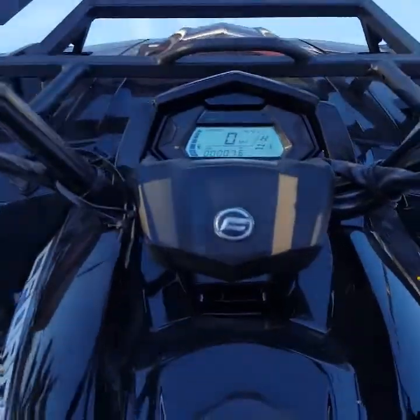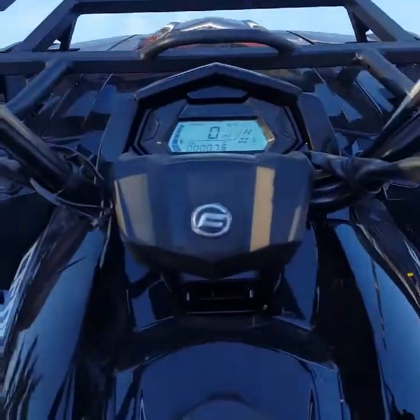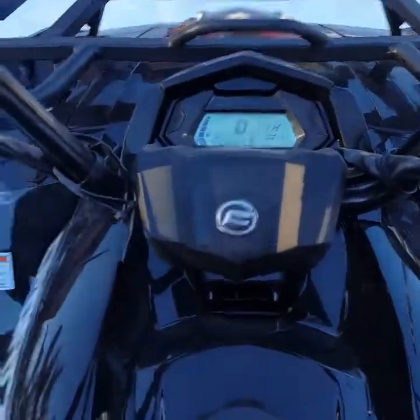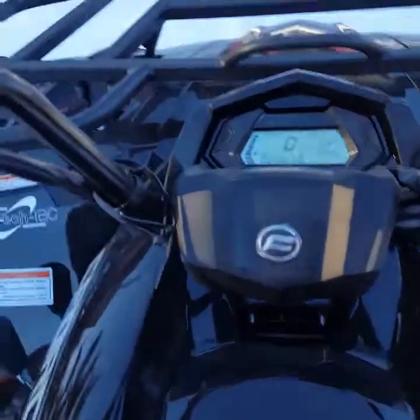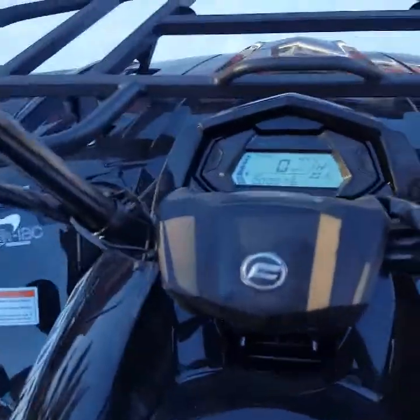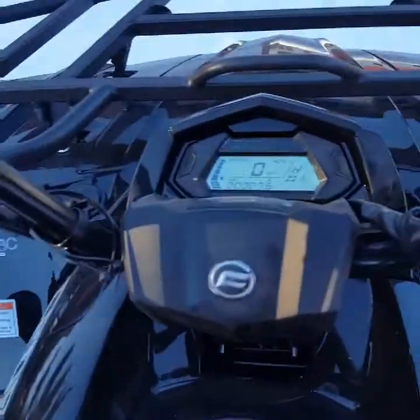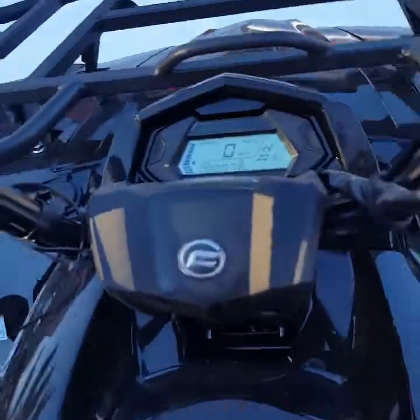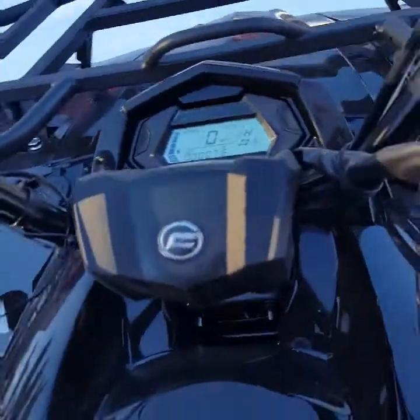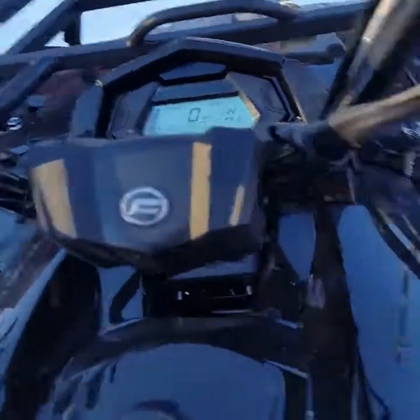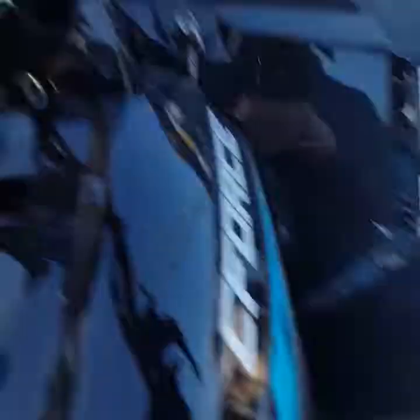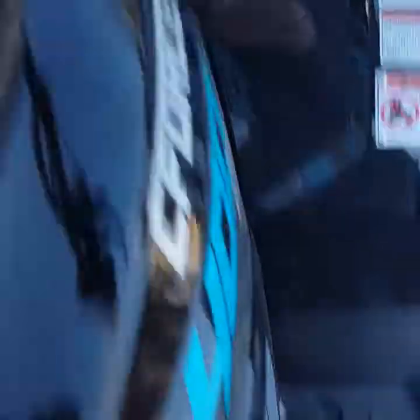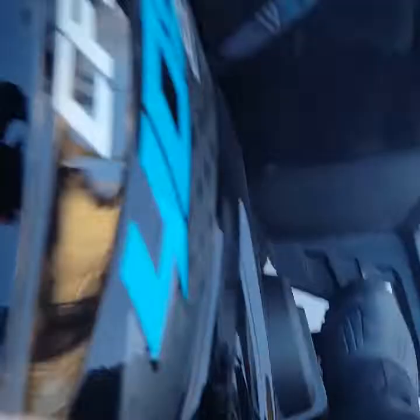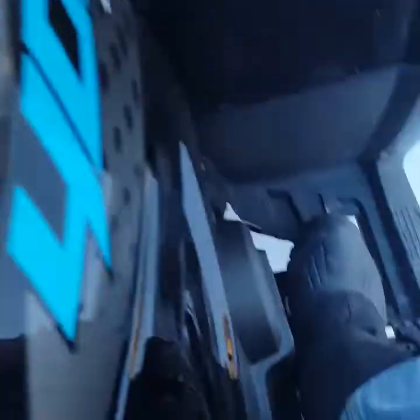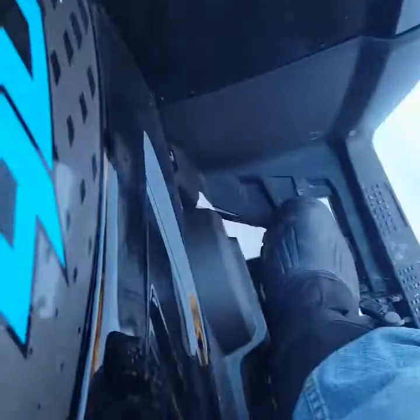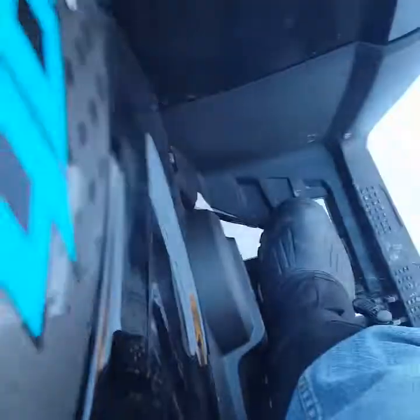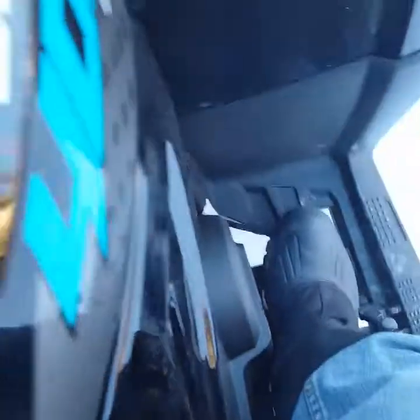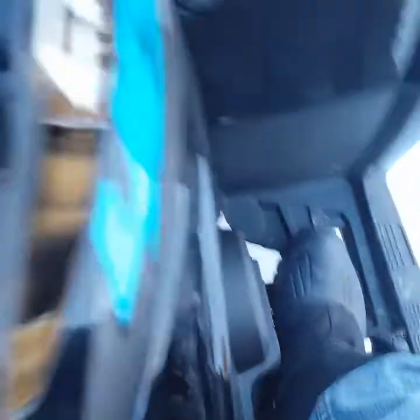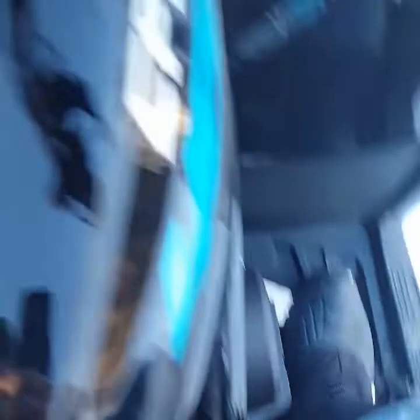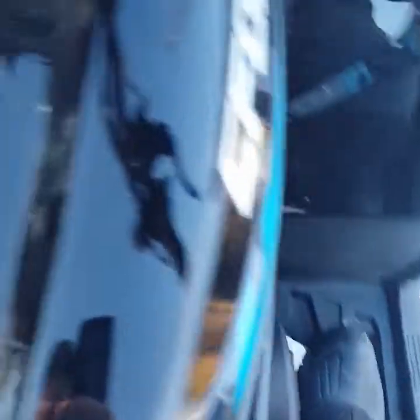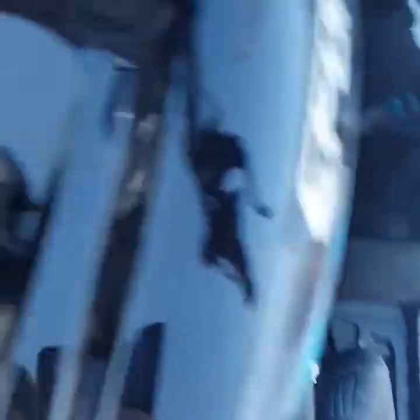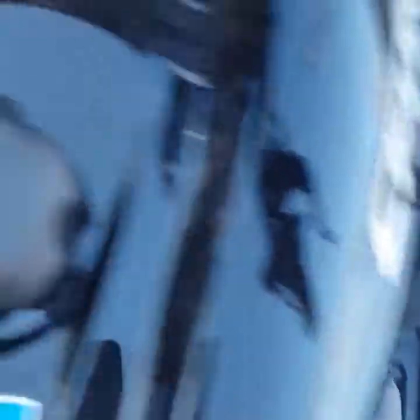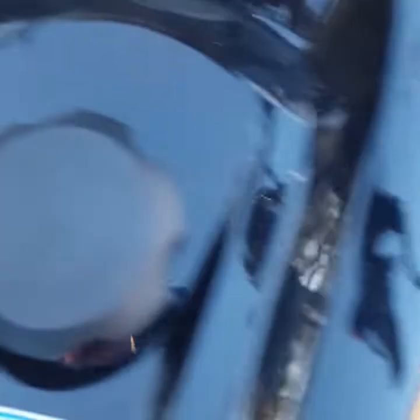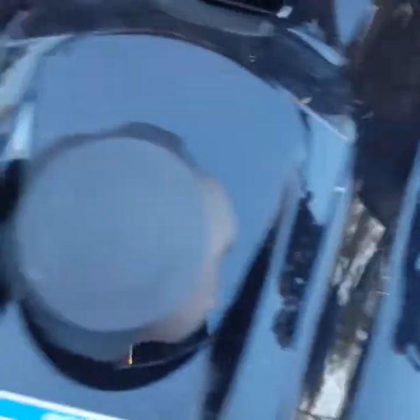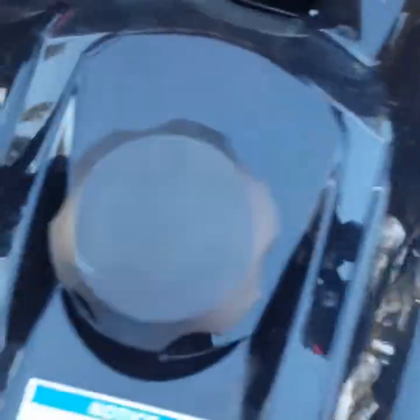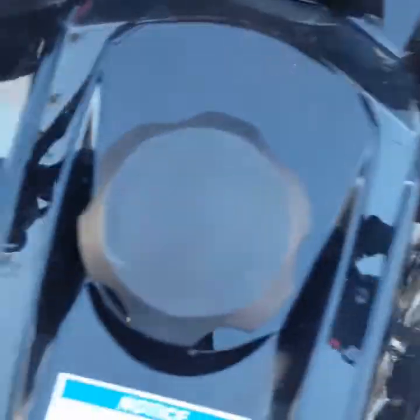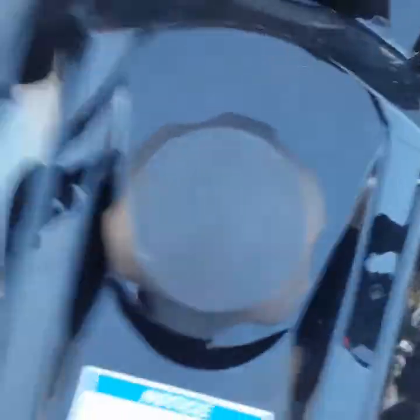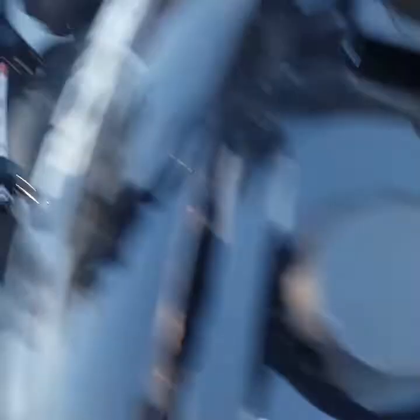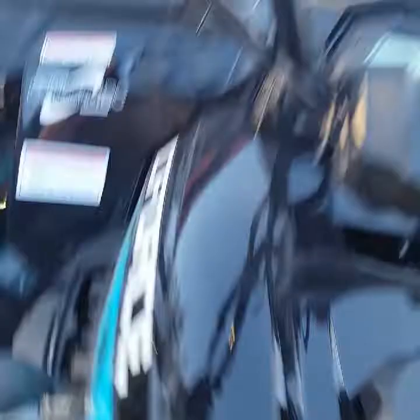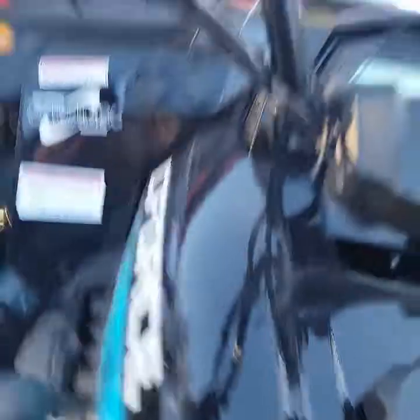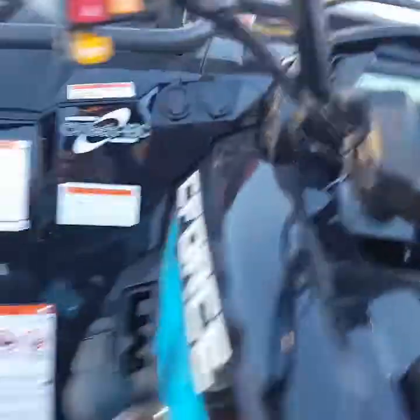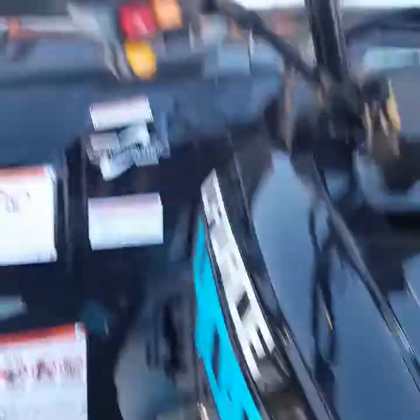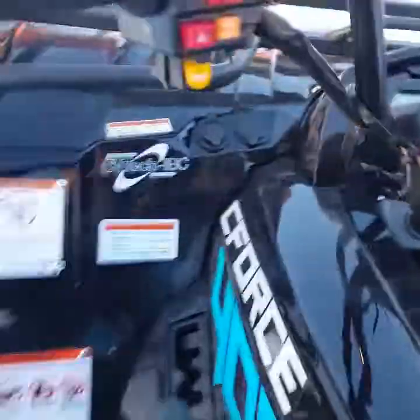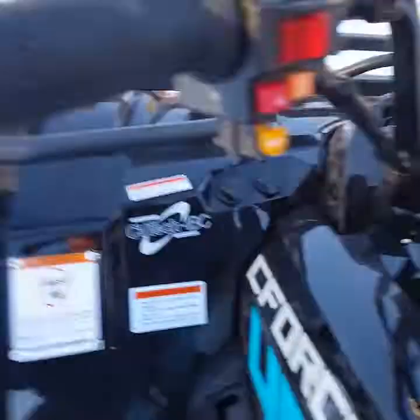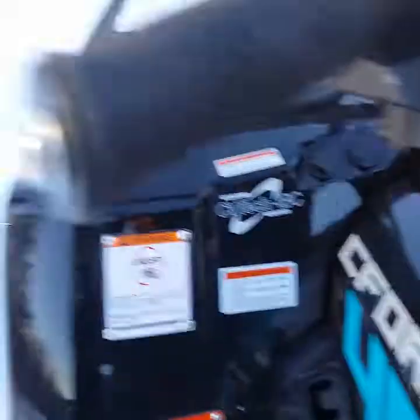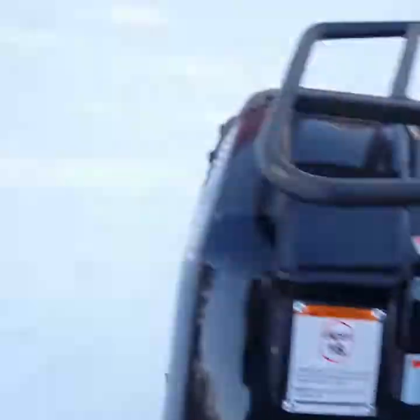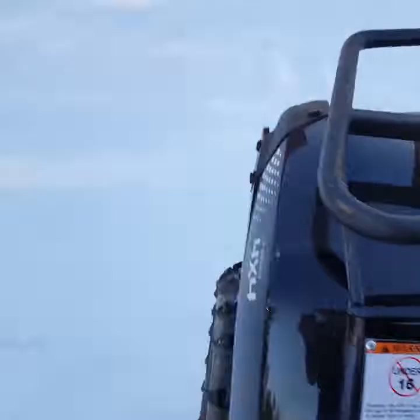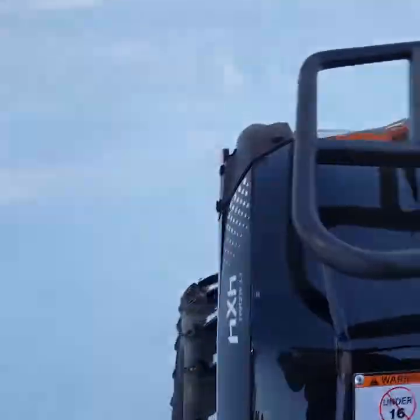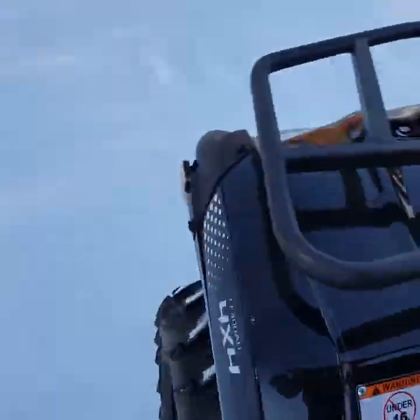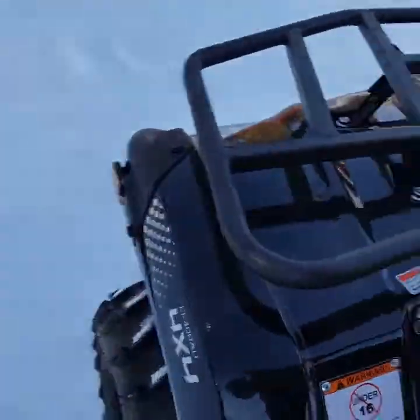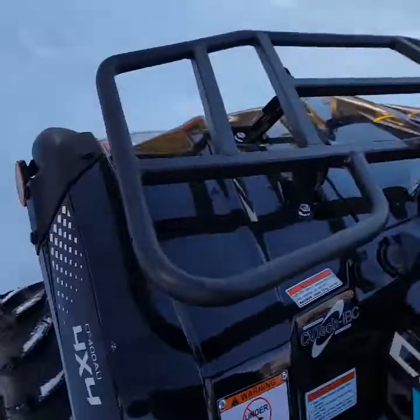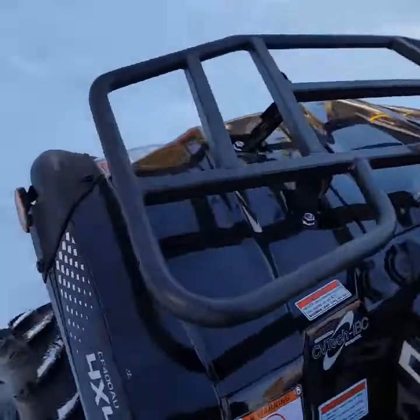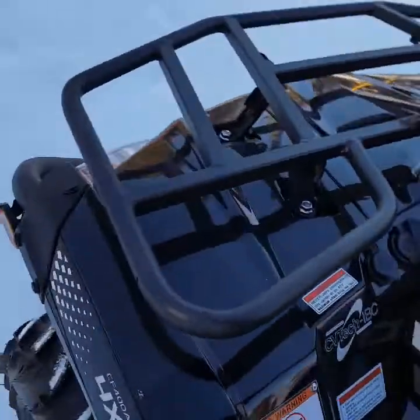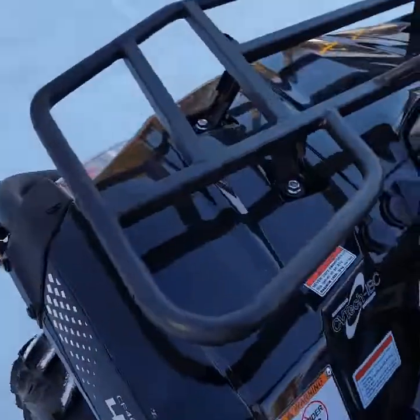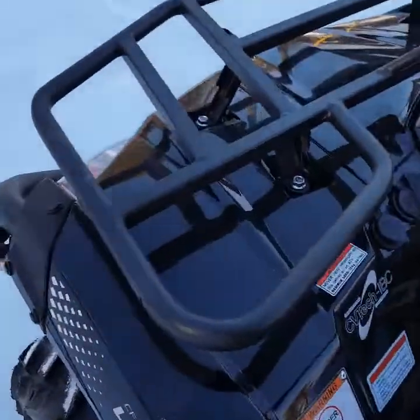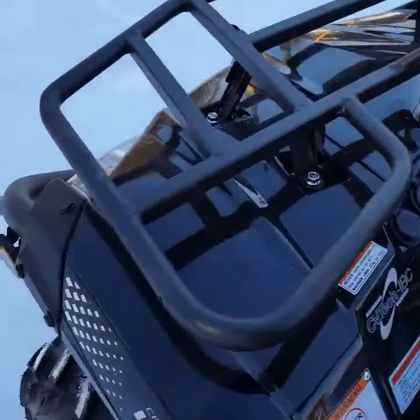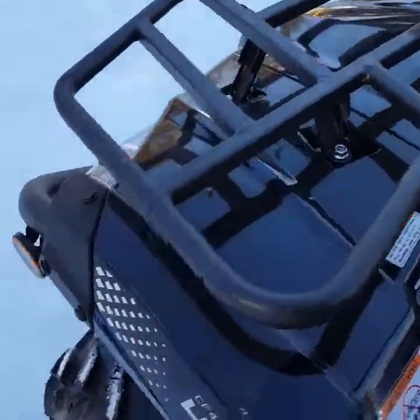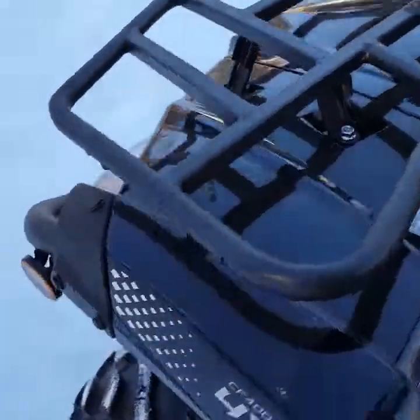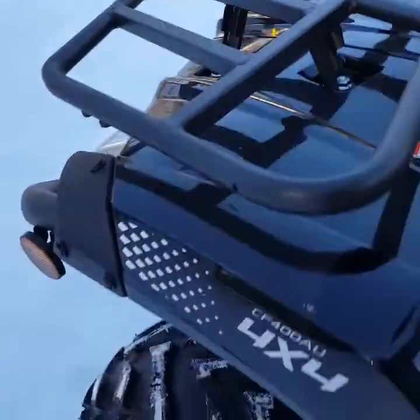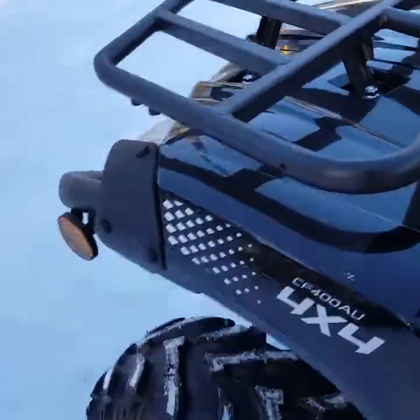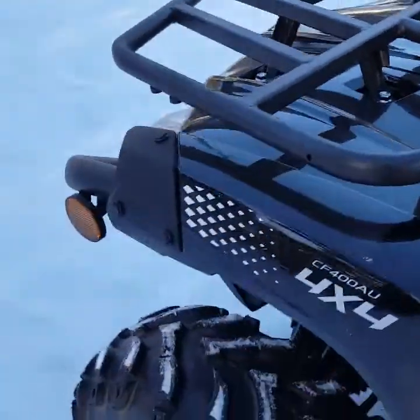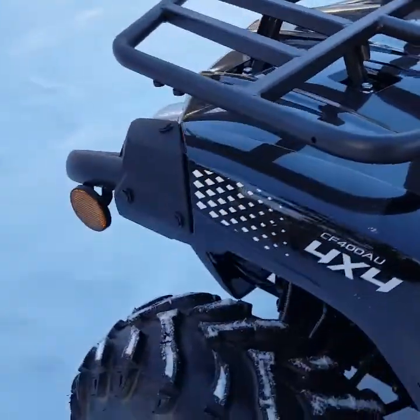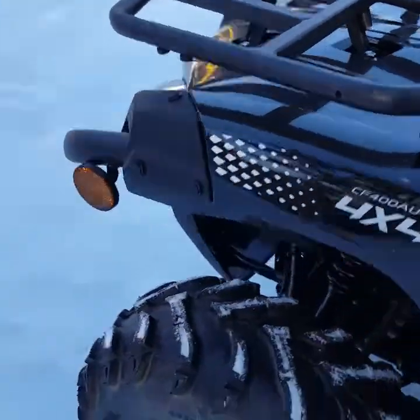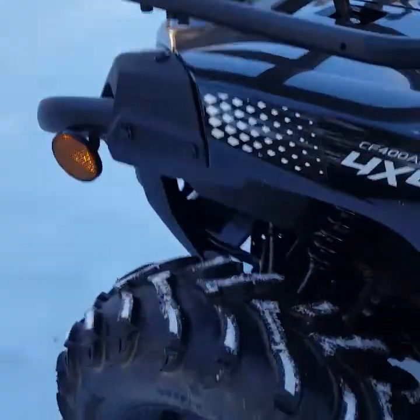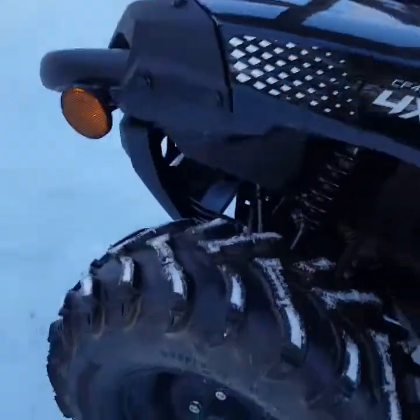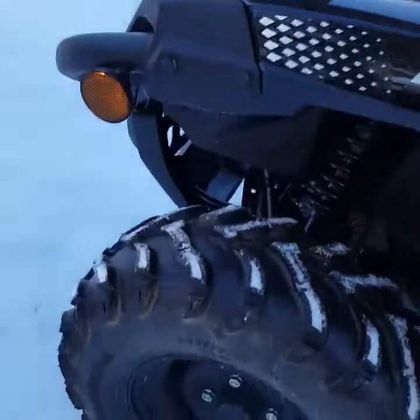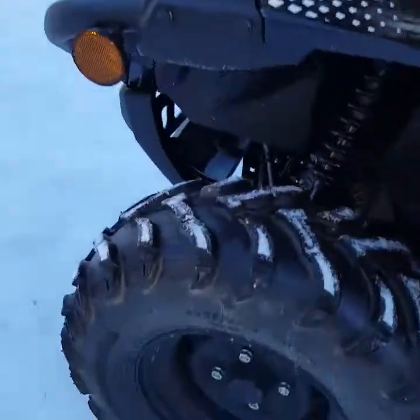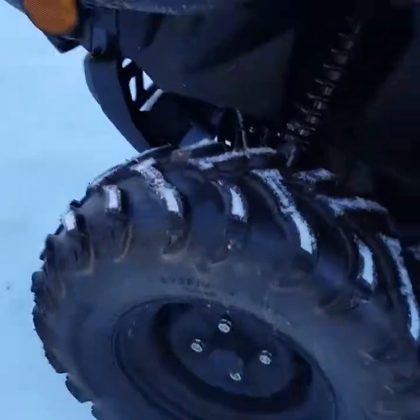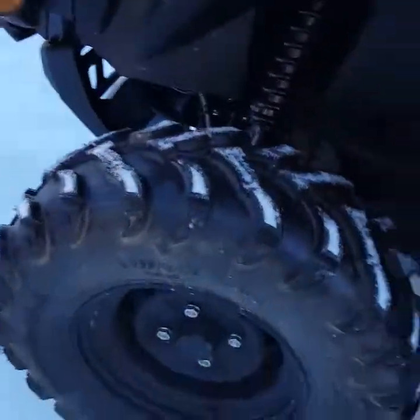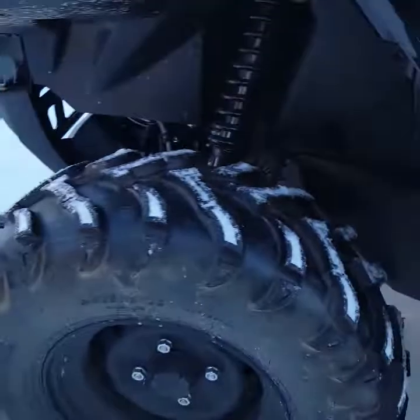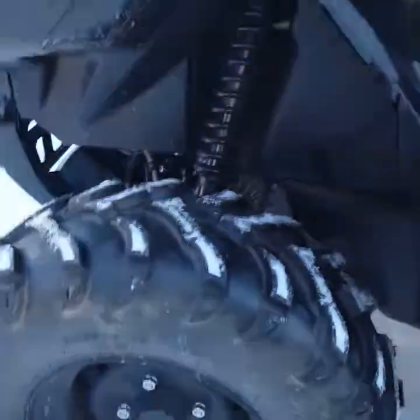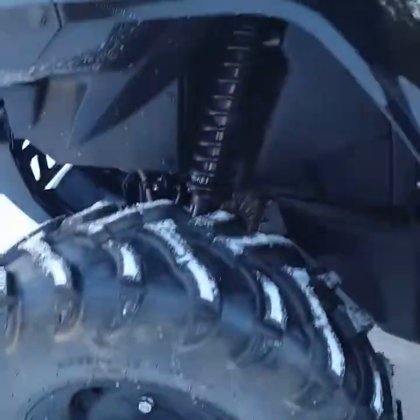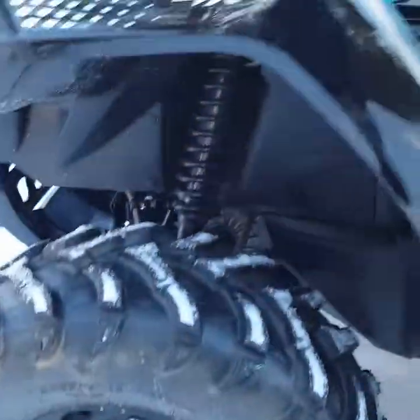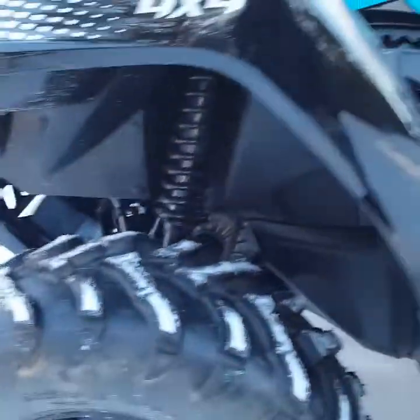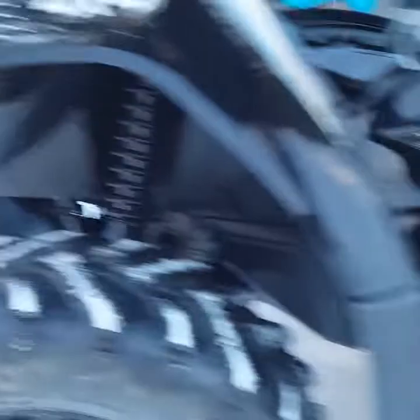In order to put it in park, you've got to press down on the foot brake and then put it in park. That's pretty decent tires on it.